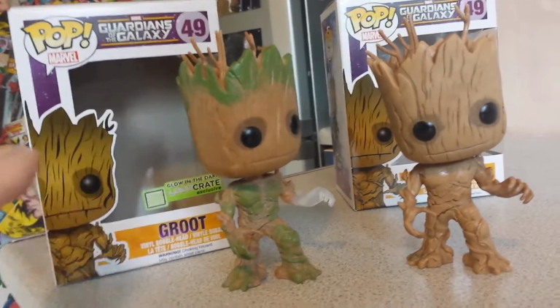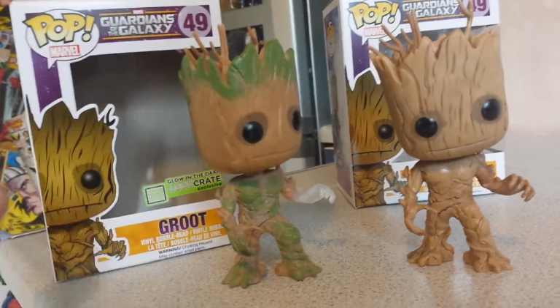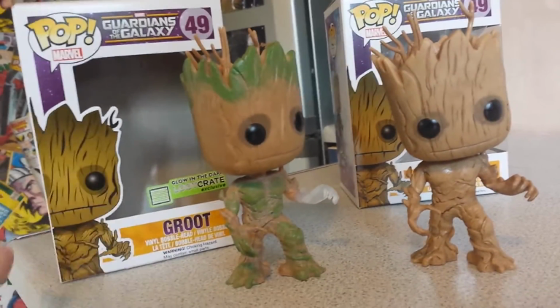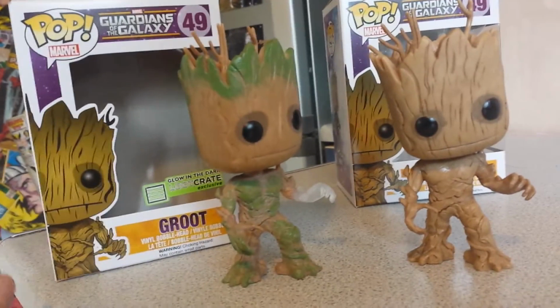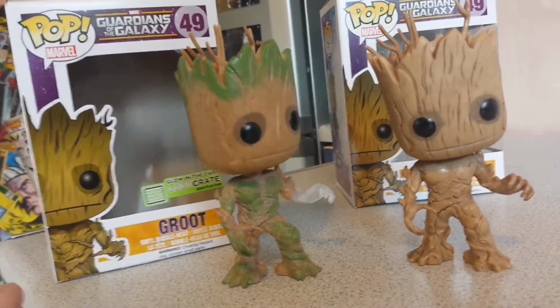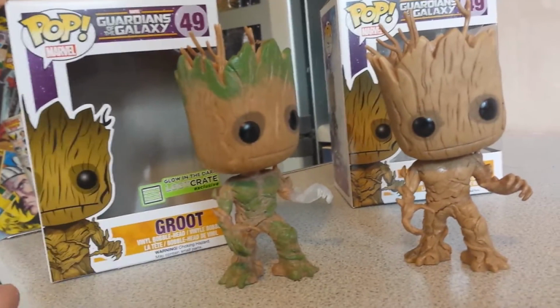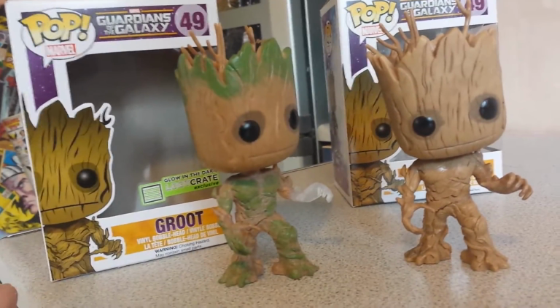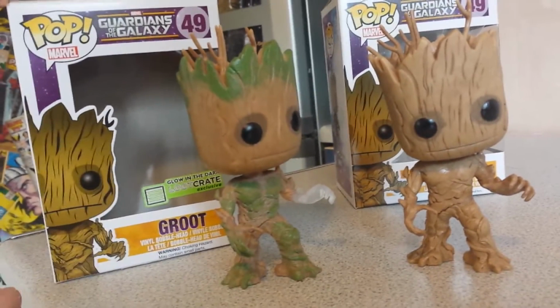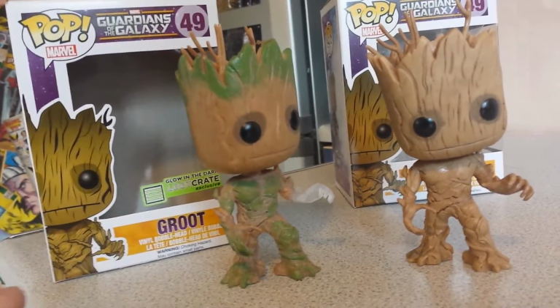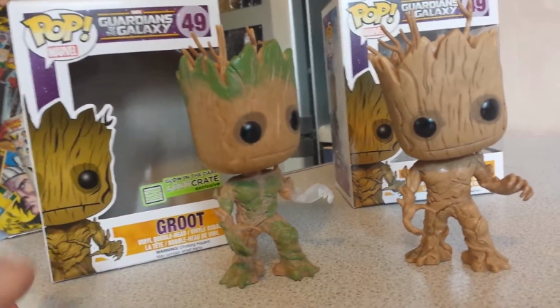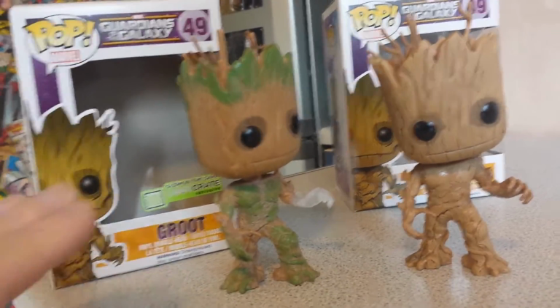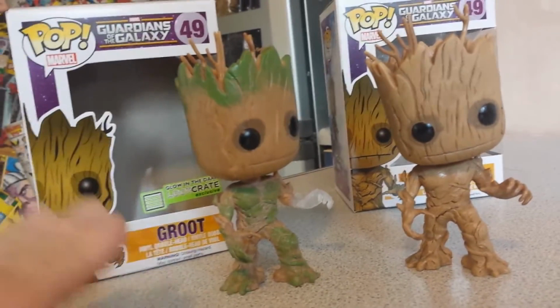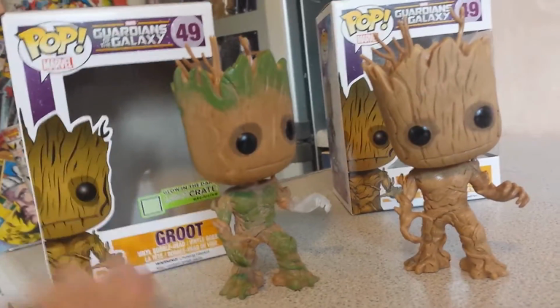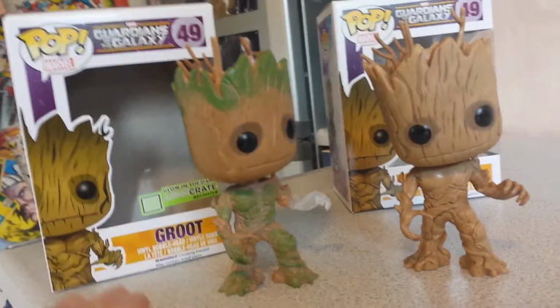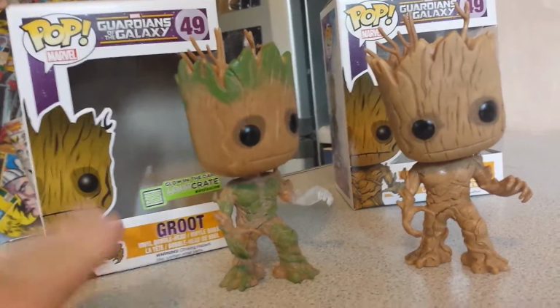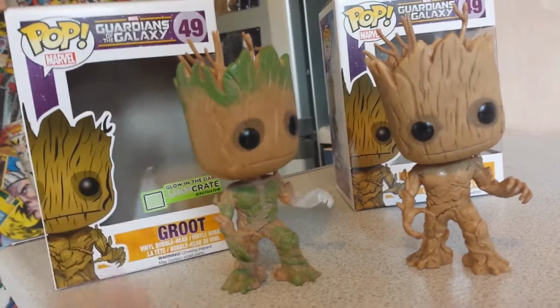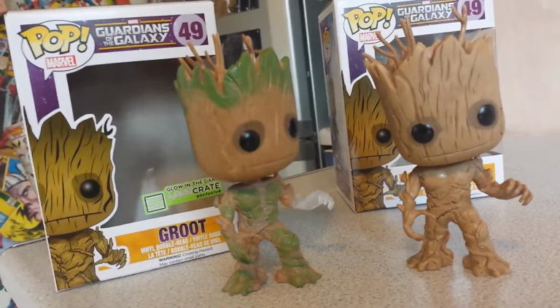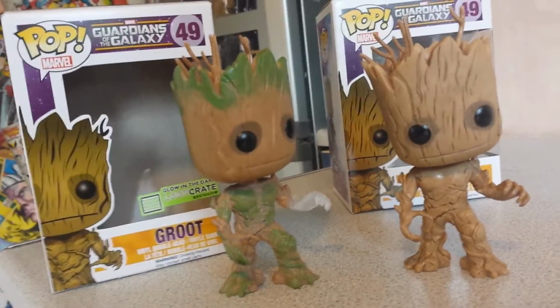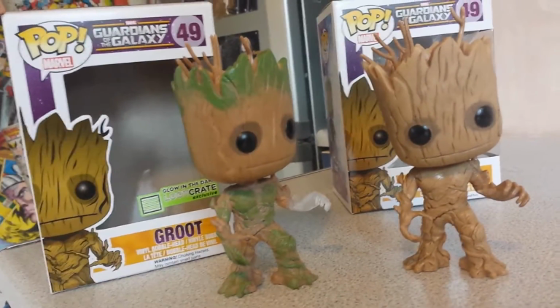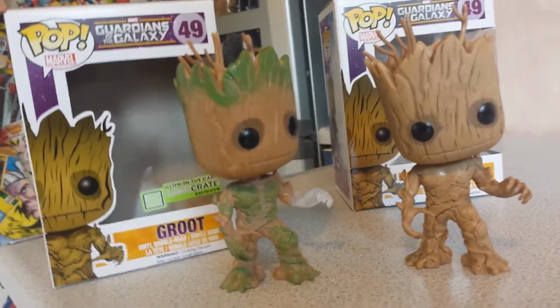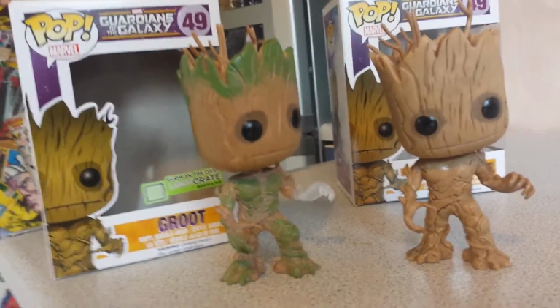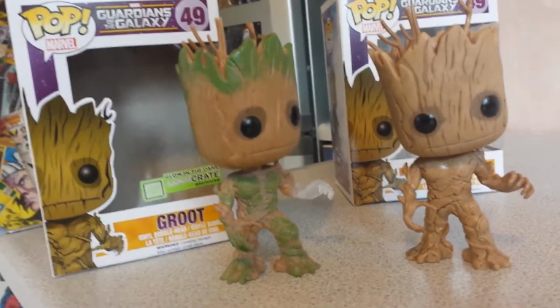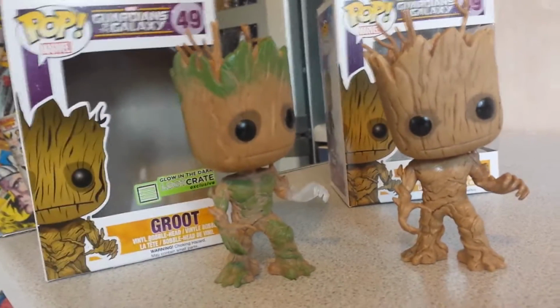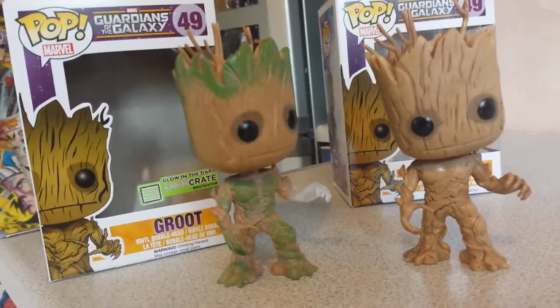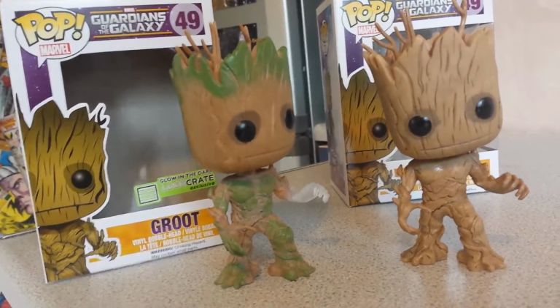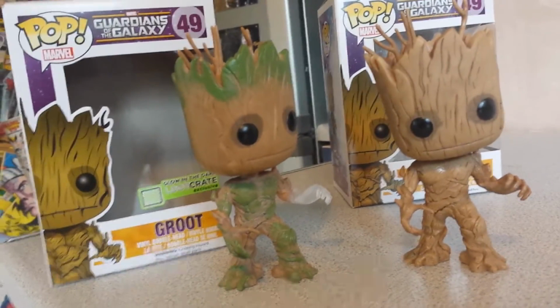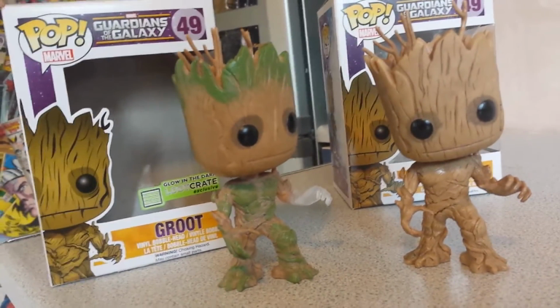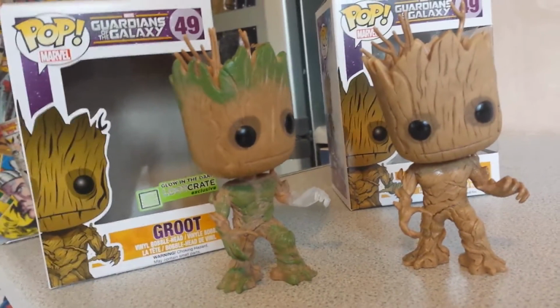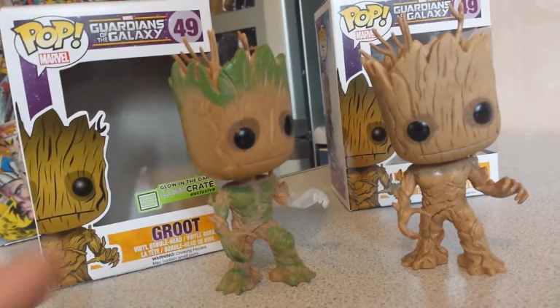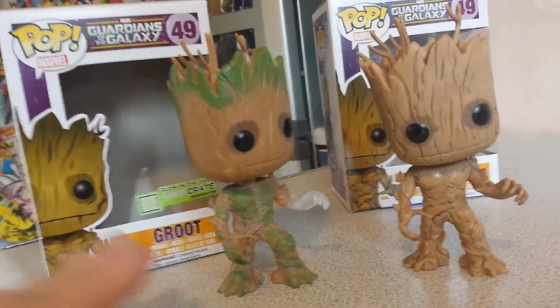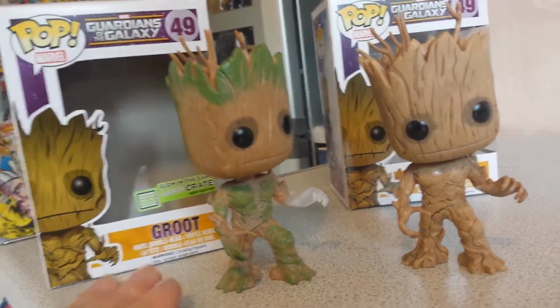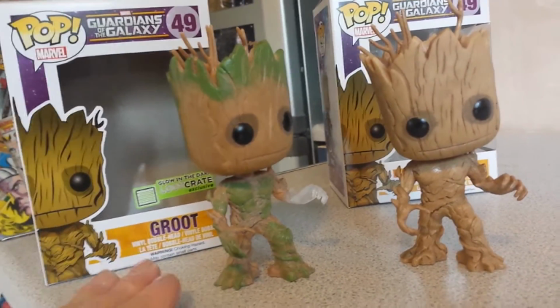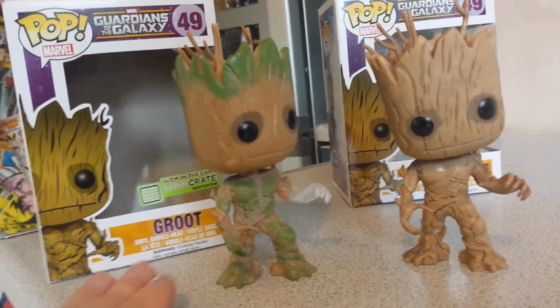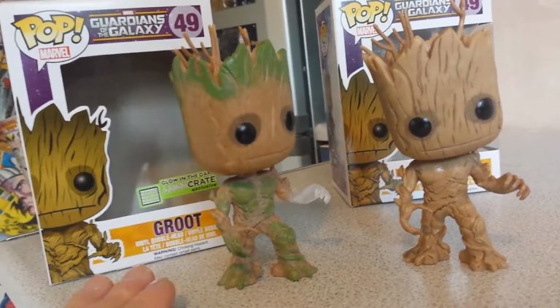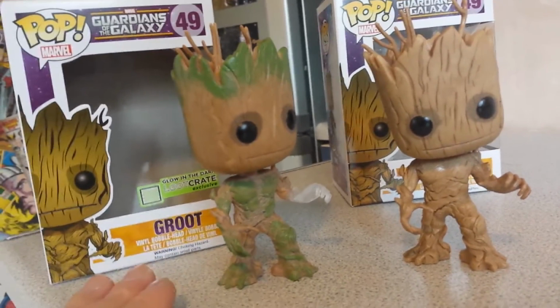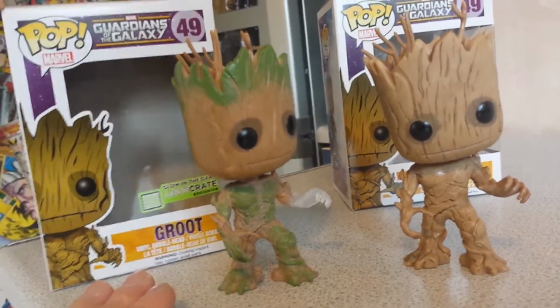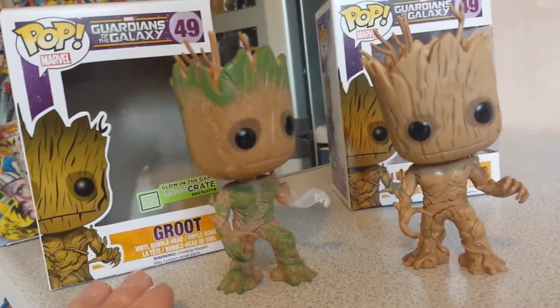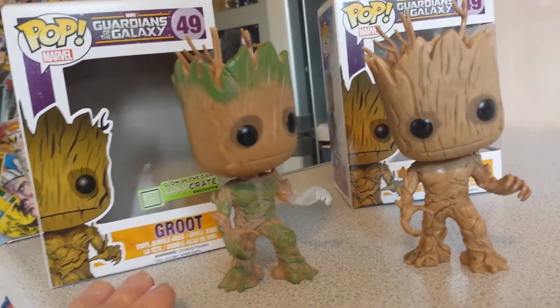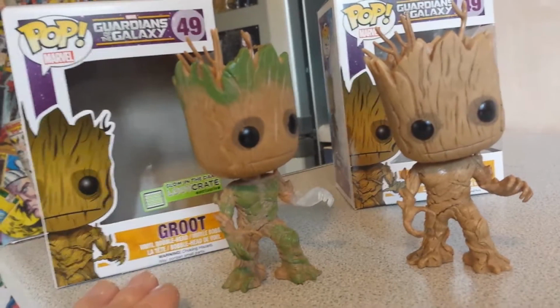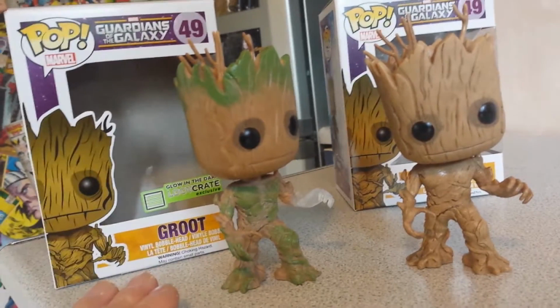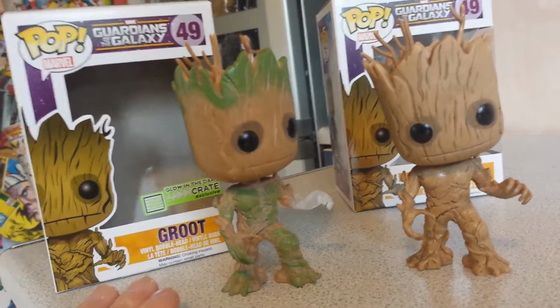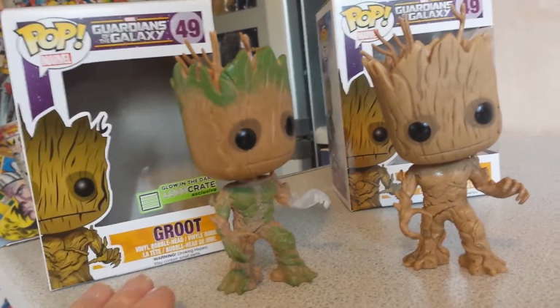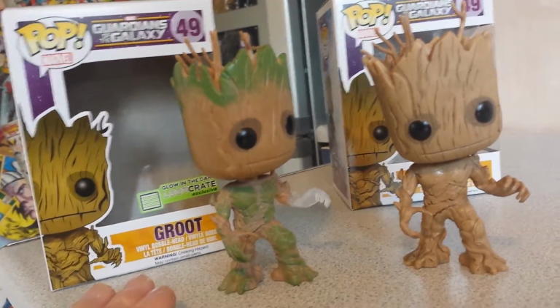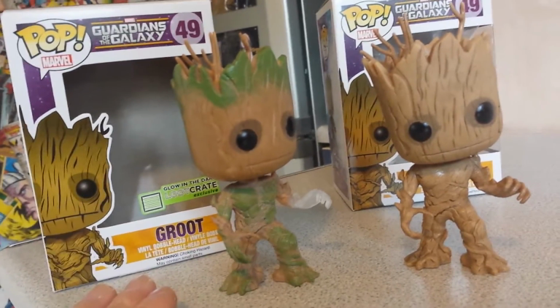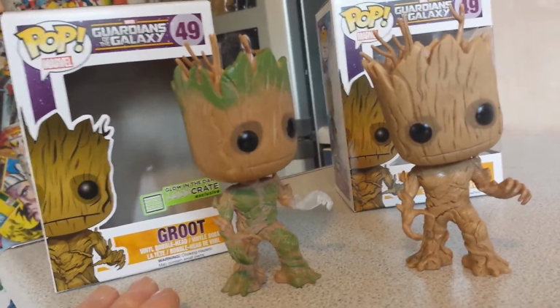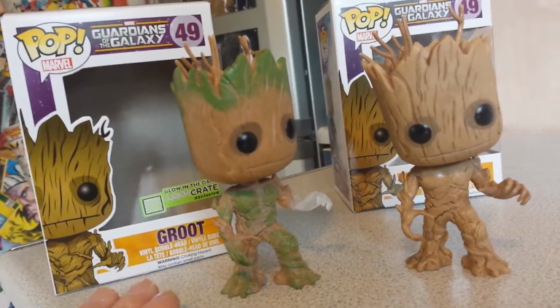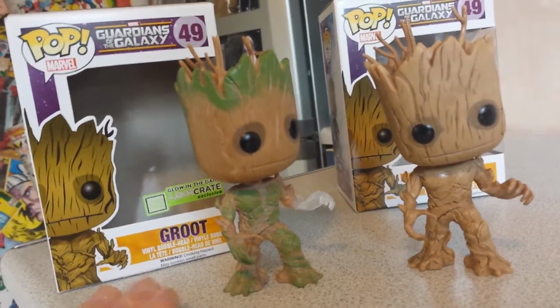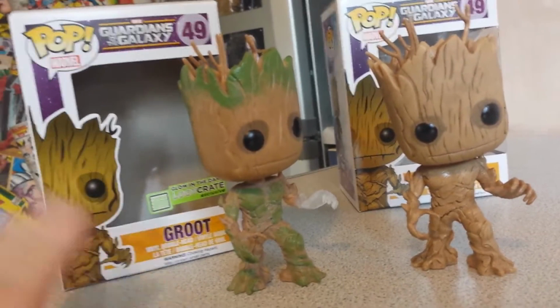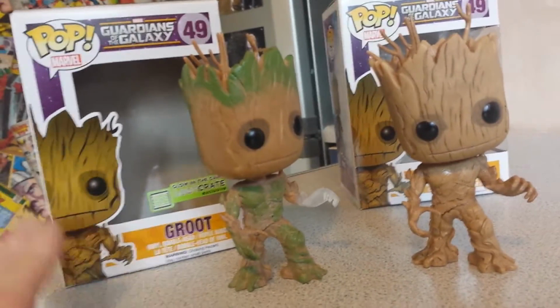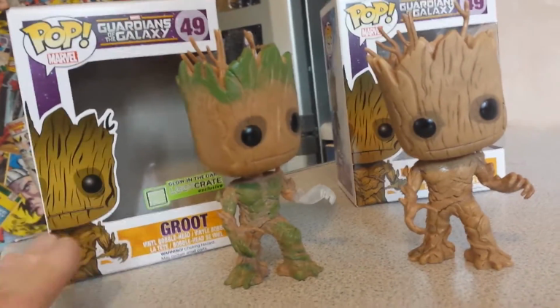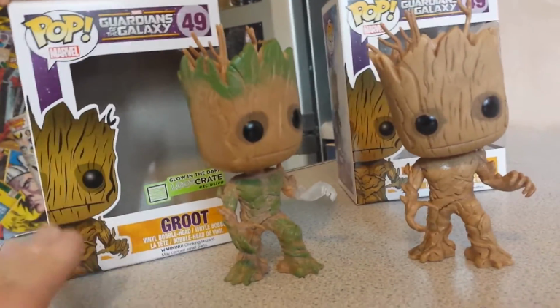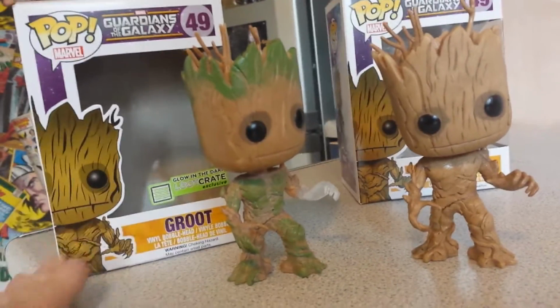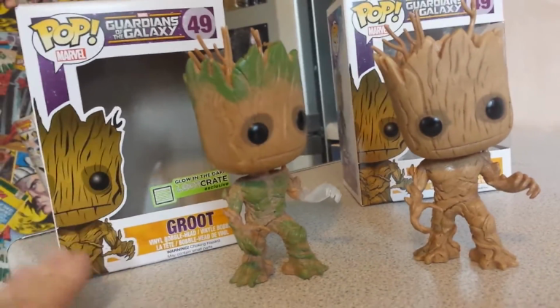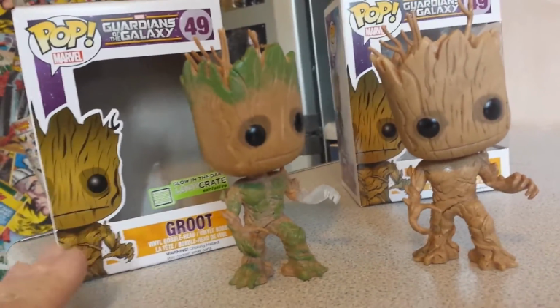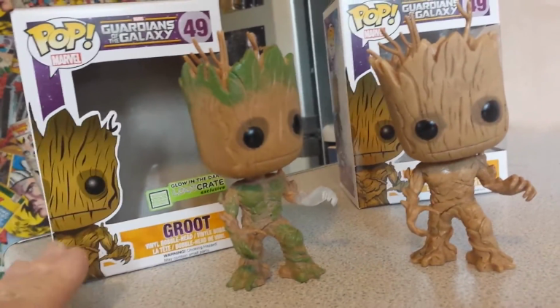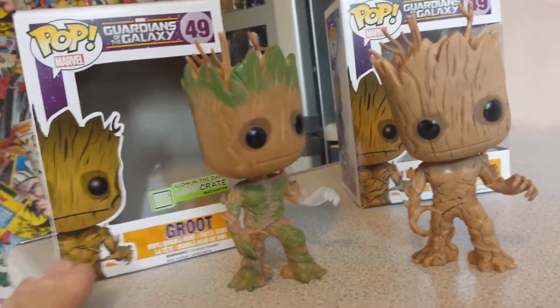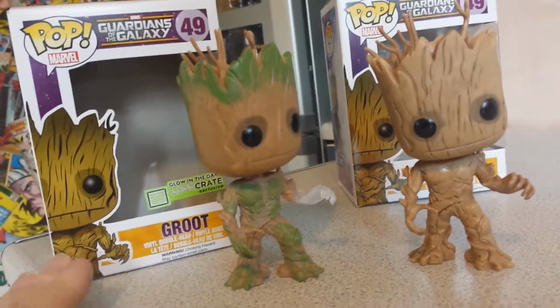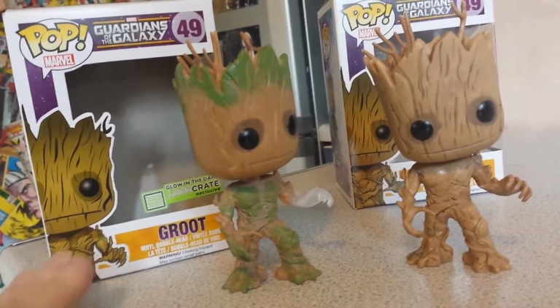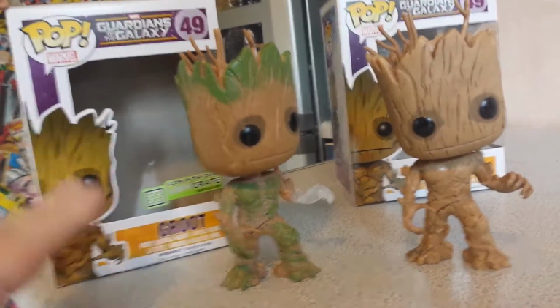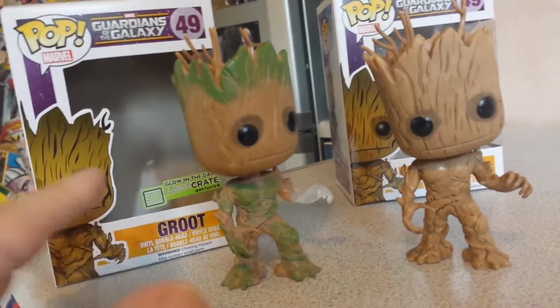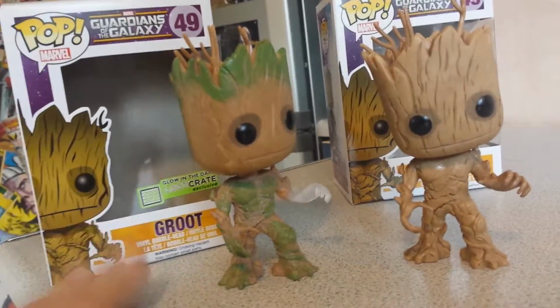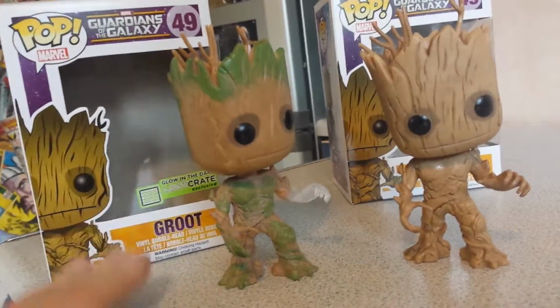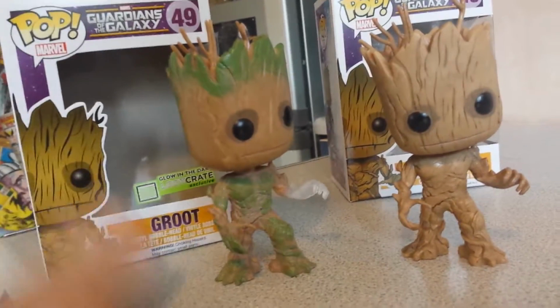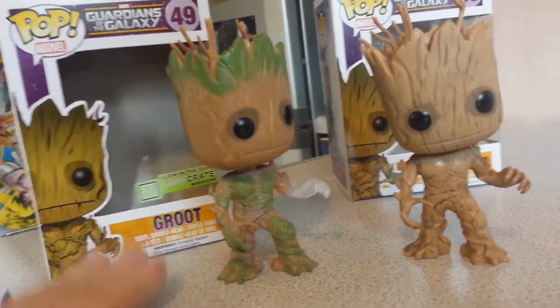If you didn't get the Loot Crate, you're not going to get the figure. It won't be available in the shops. This is why I'm keeping that — keeping it.